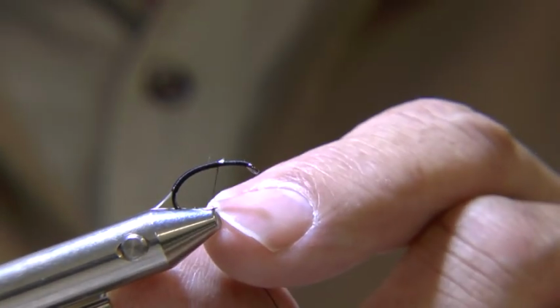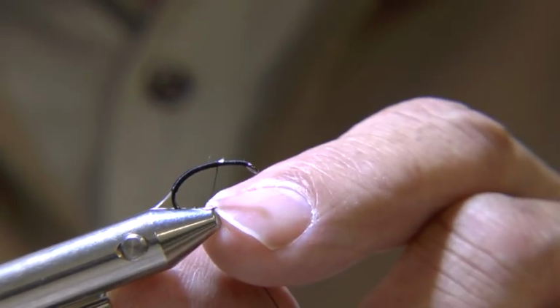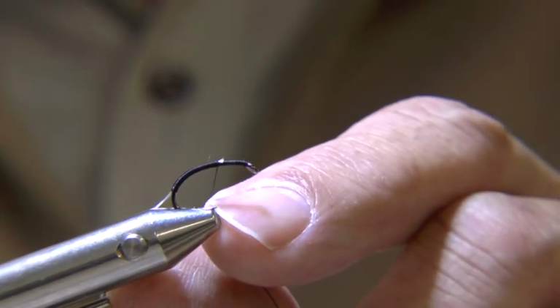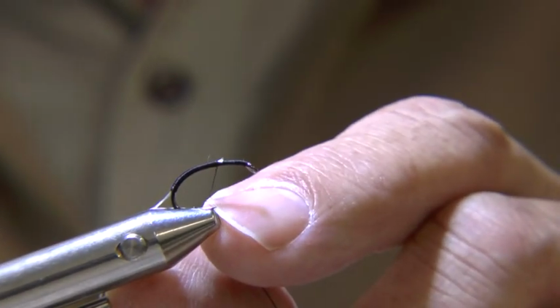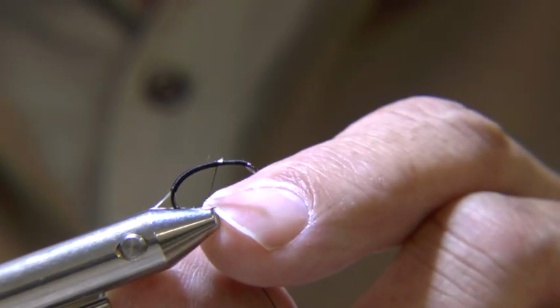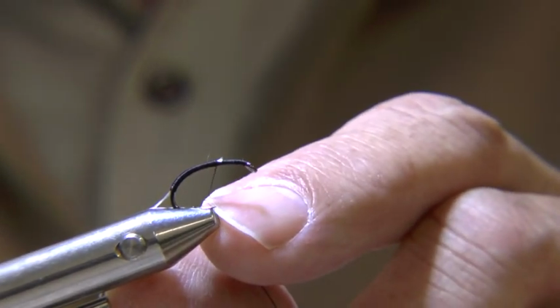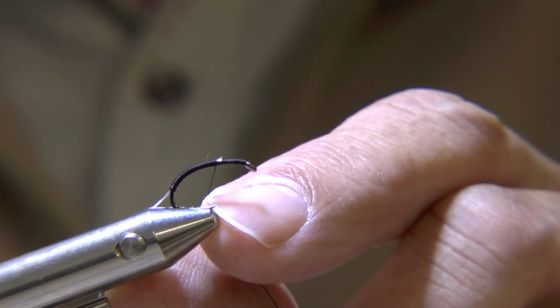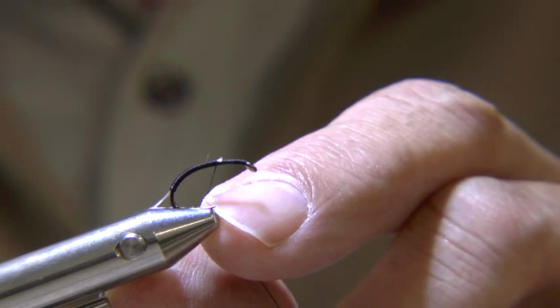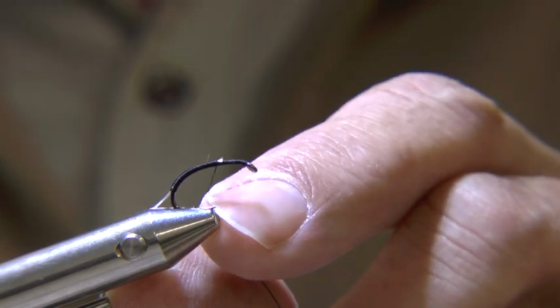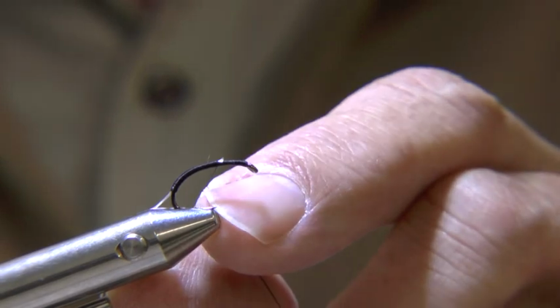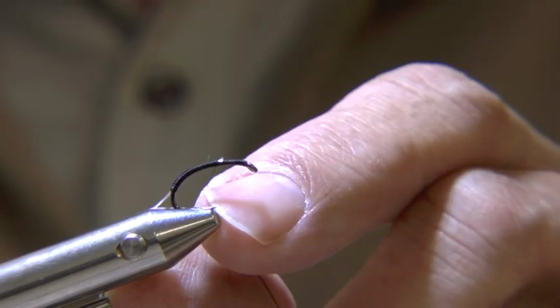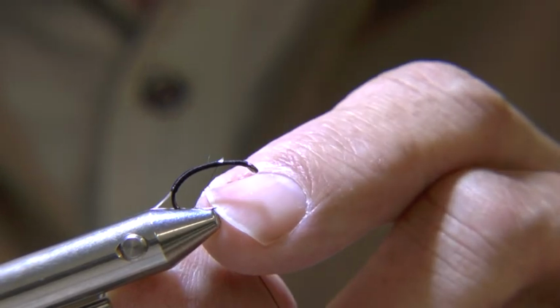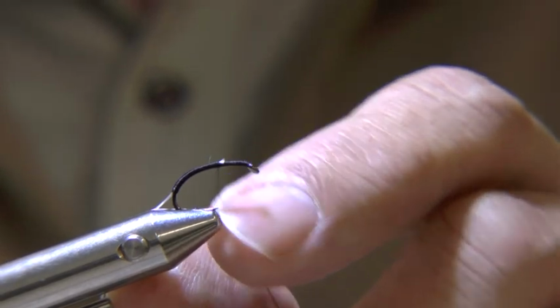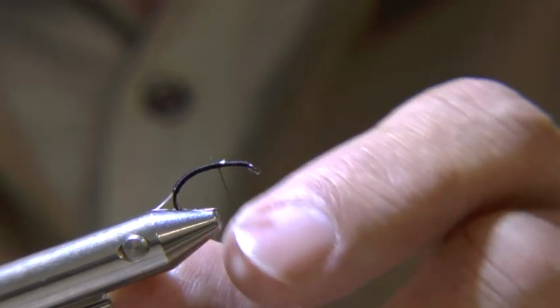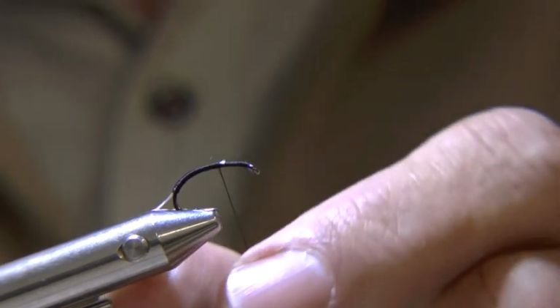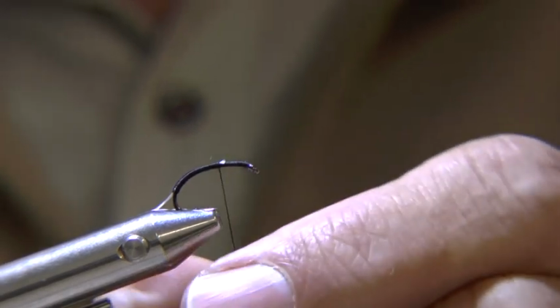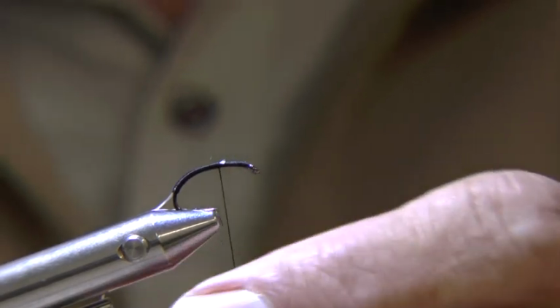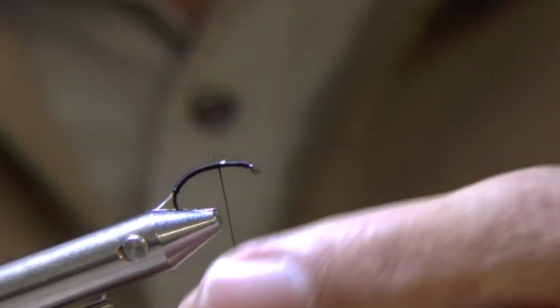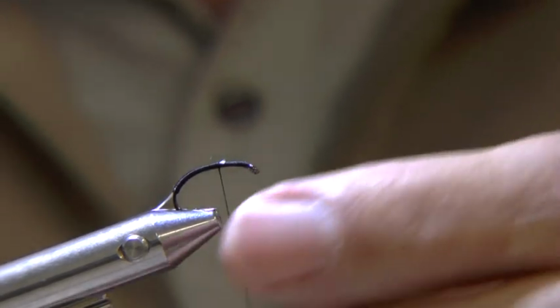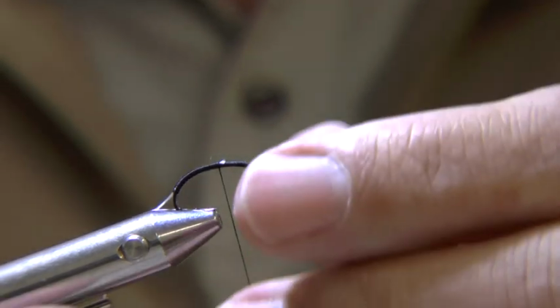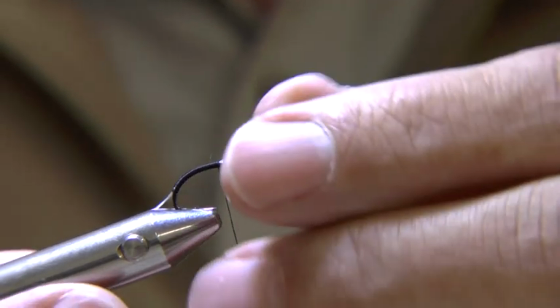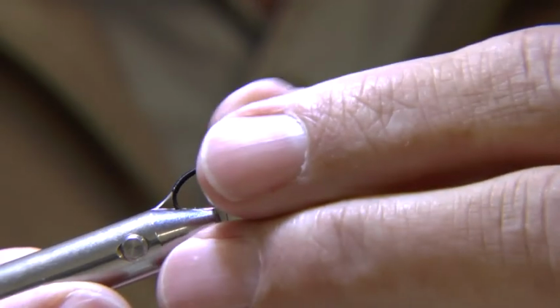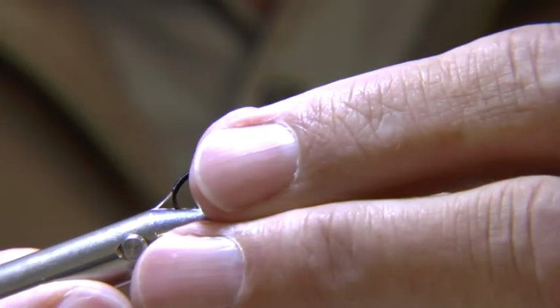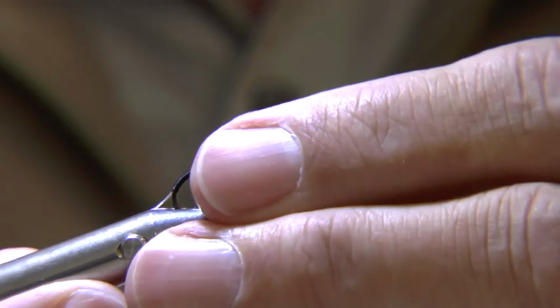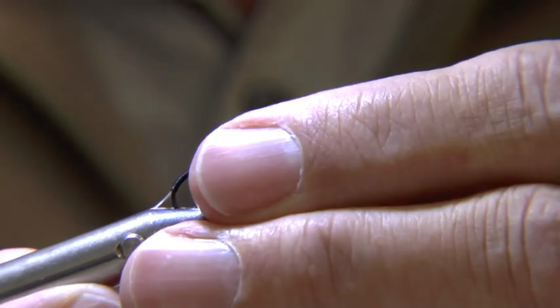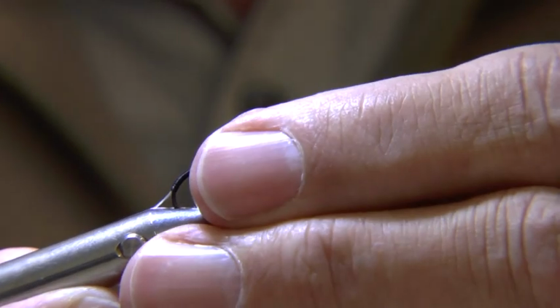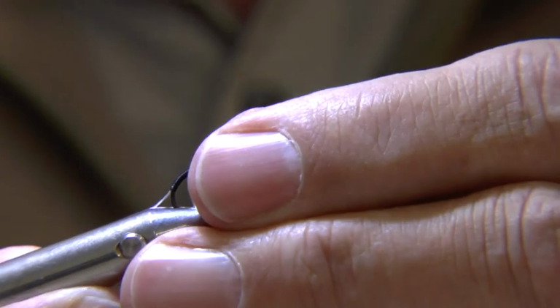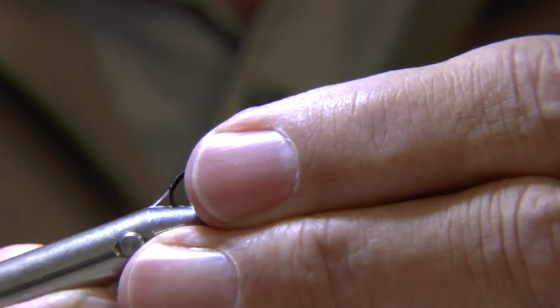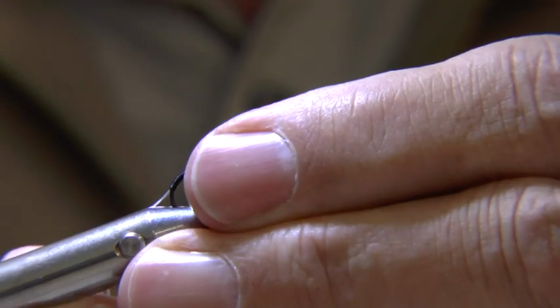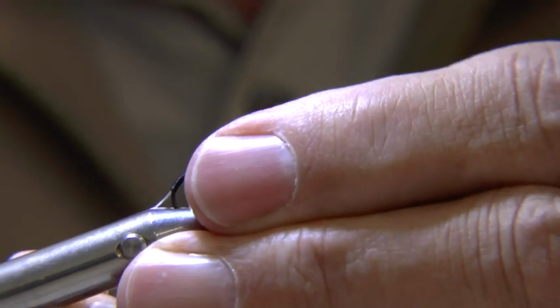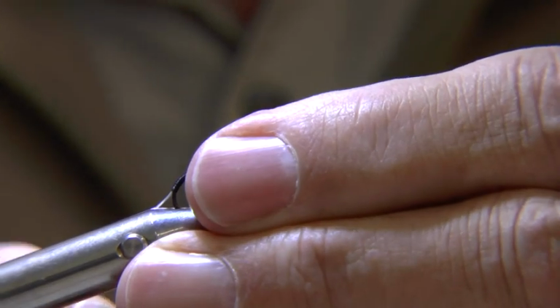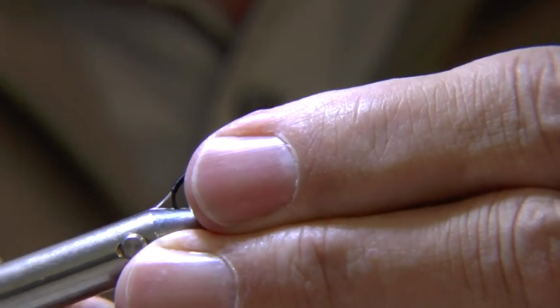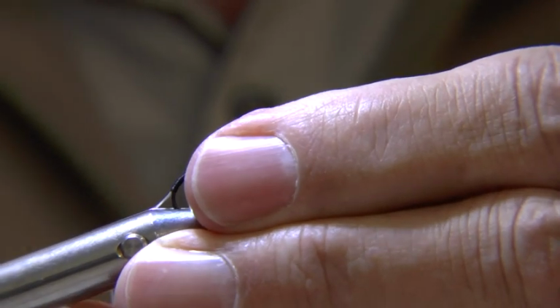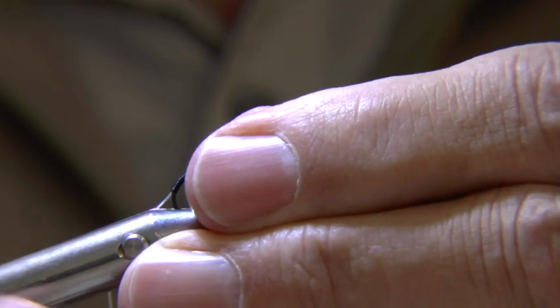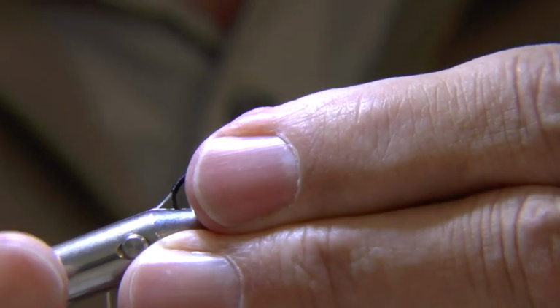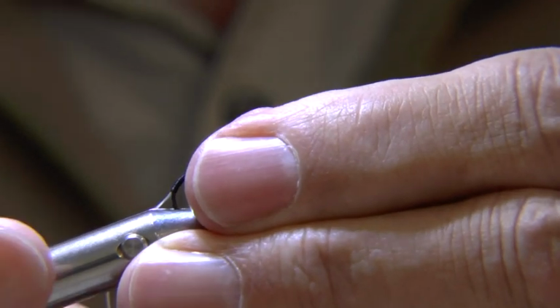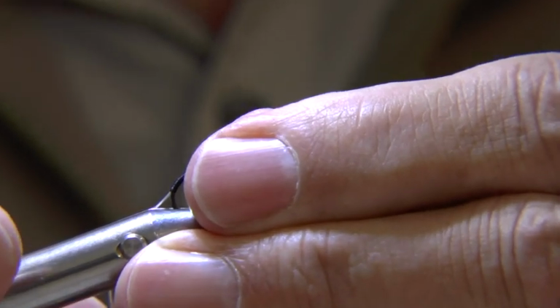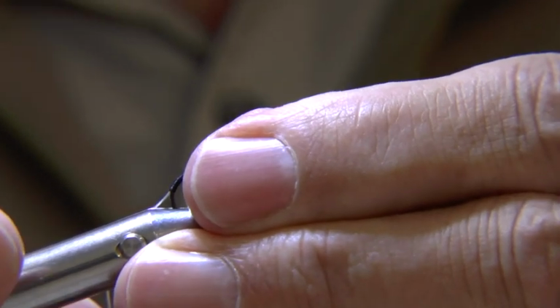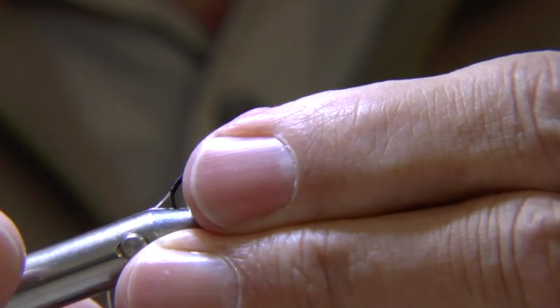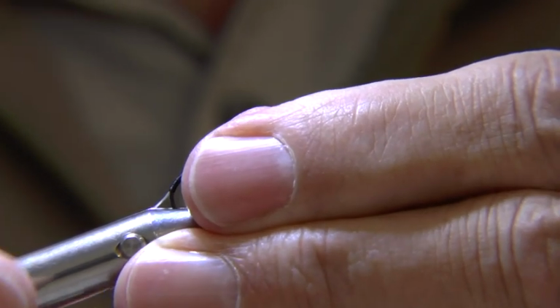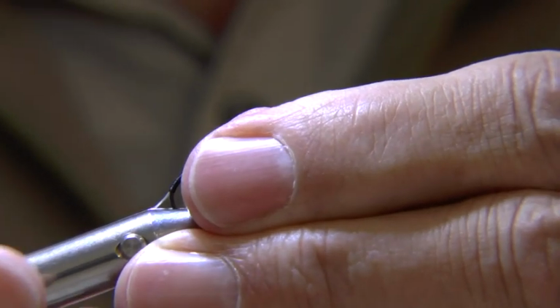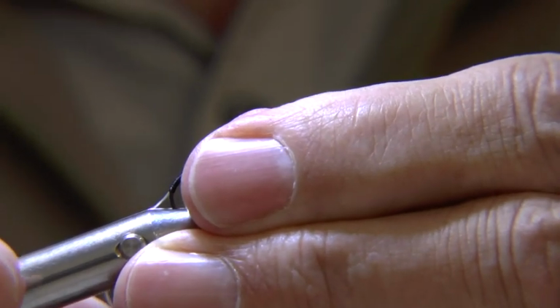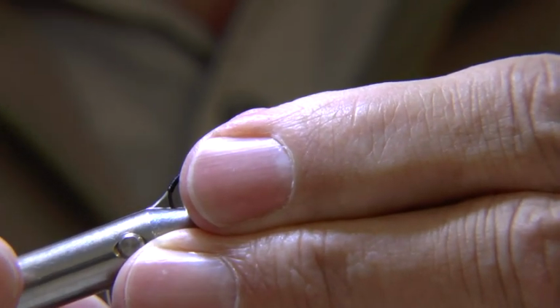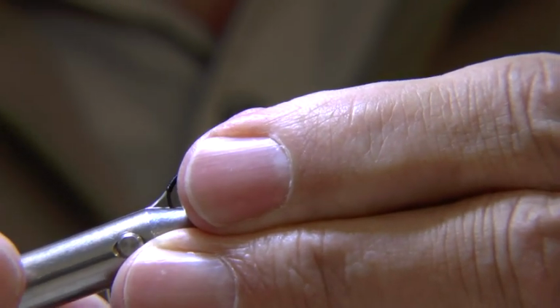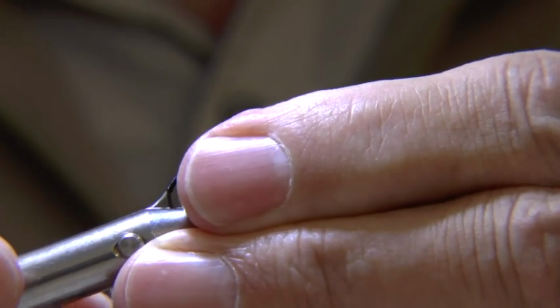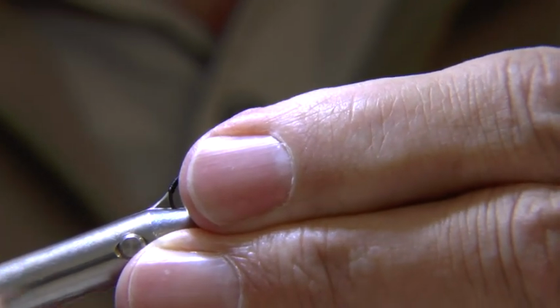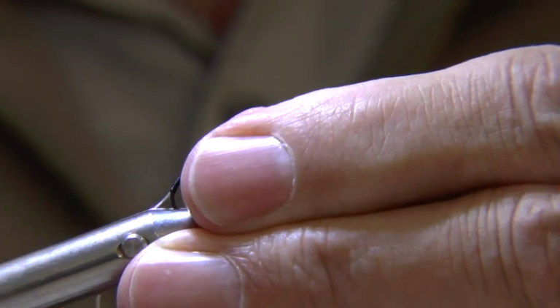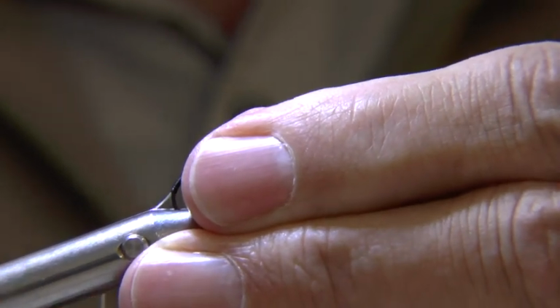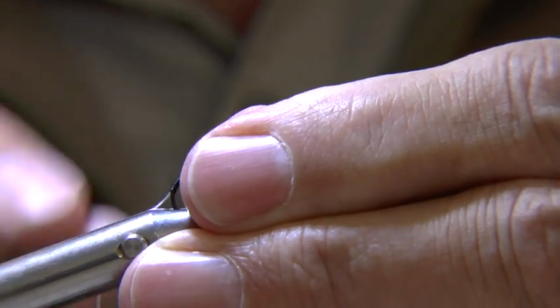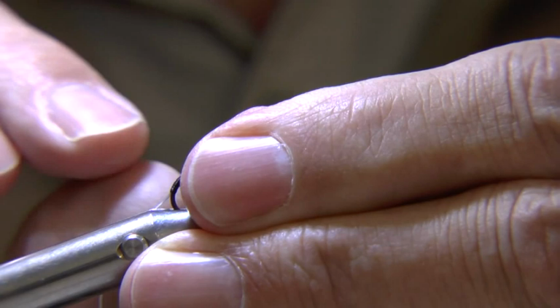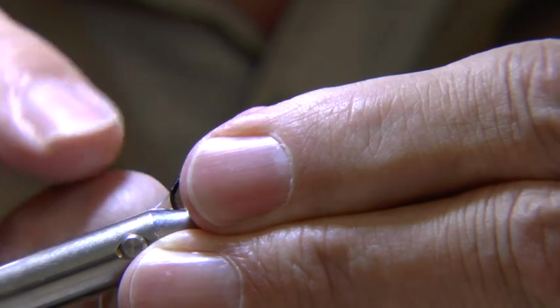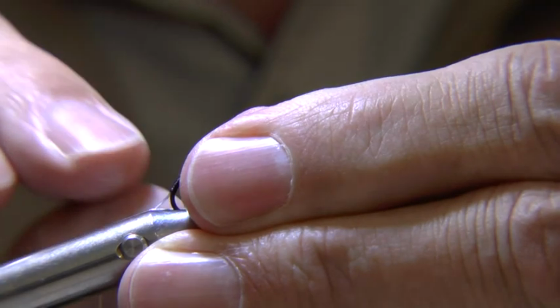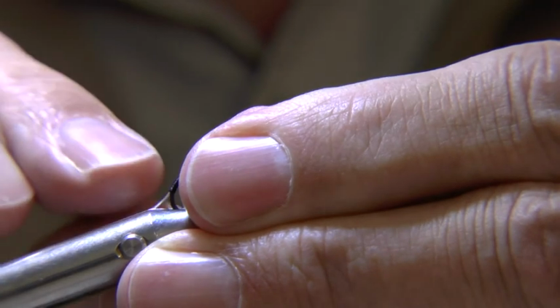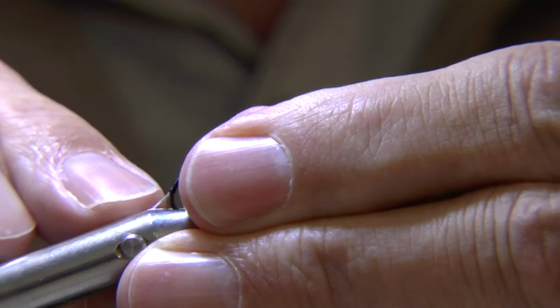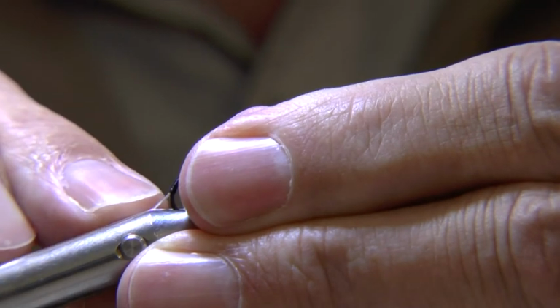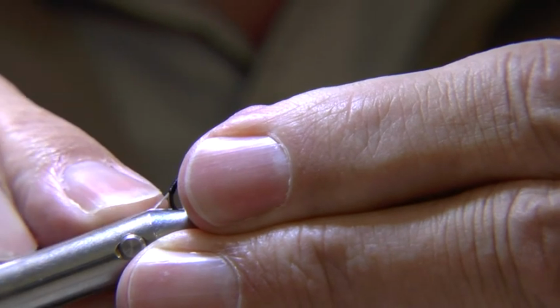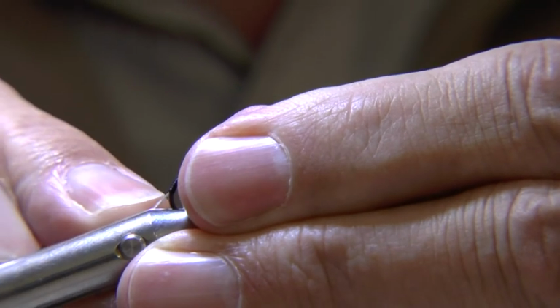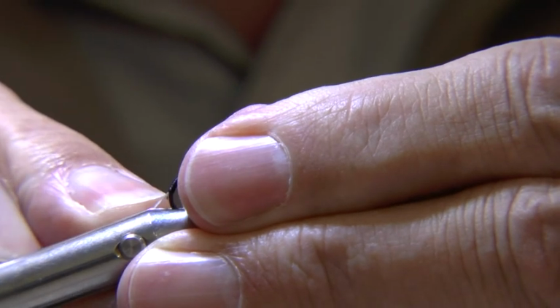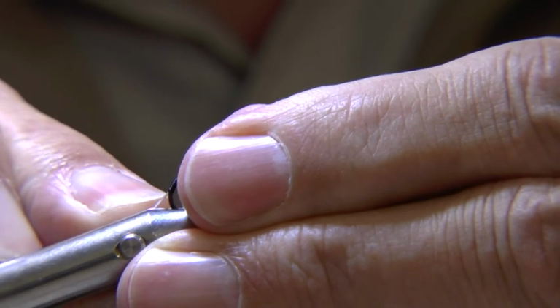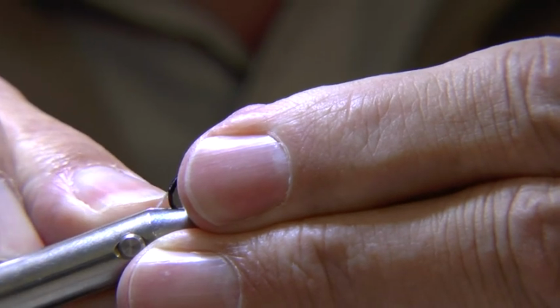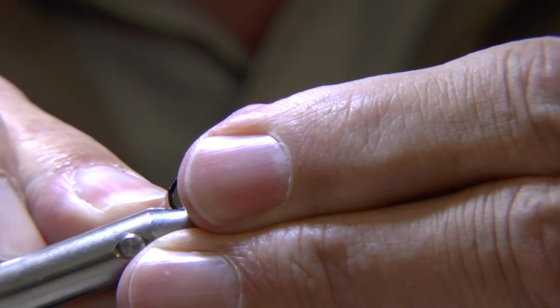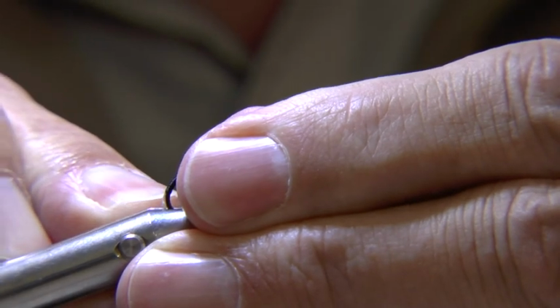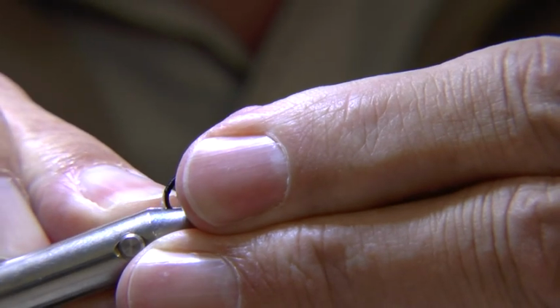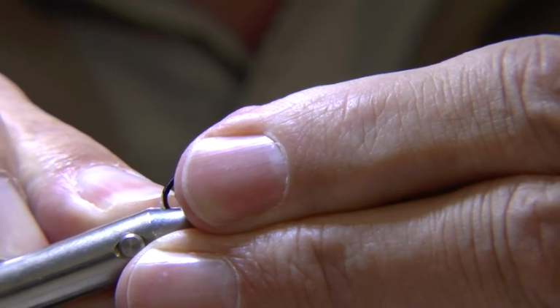Notice here the hook point is showing, so I am setting the hook further in the vise to avoid catching and breaking the thread.